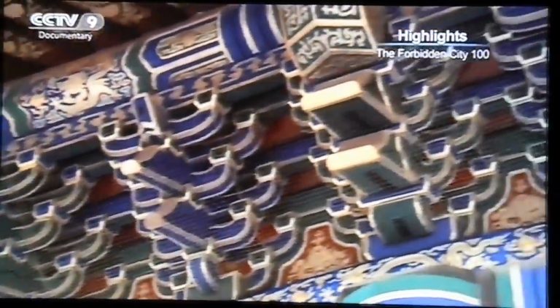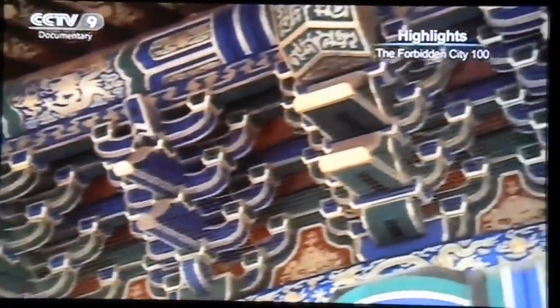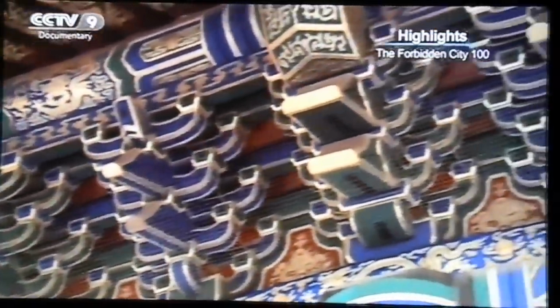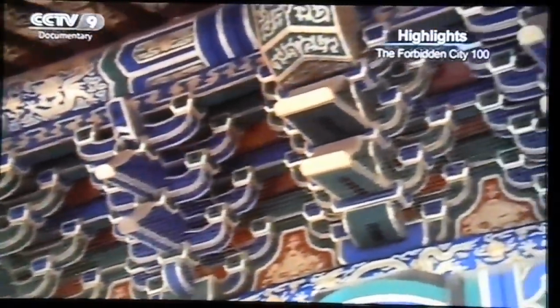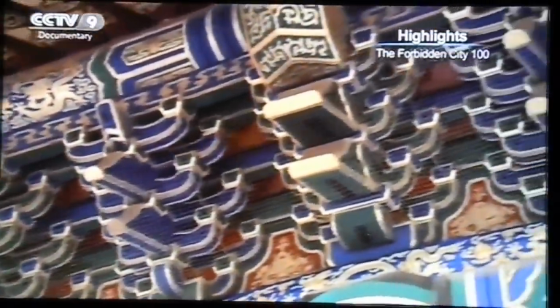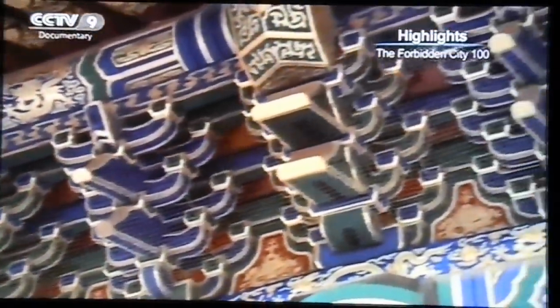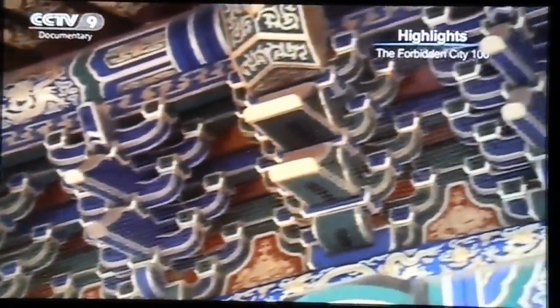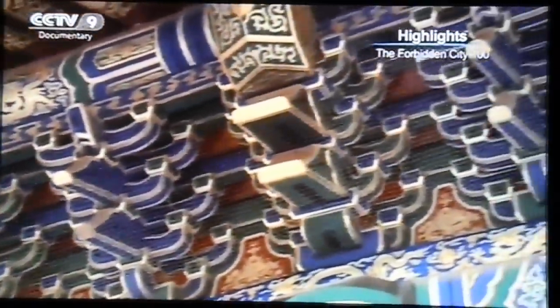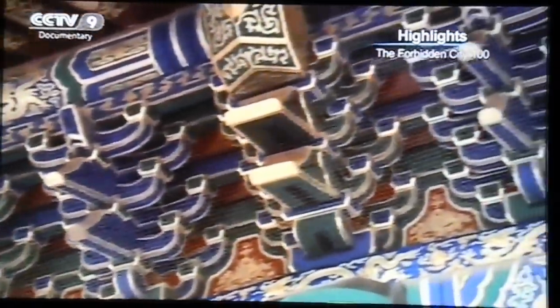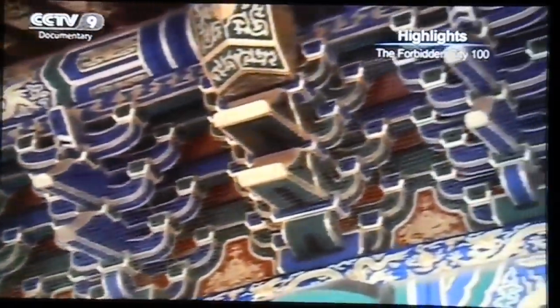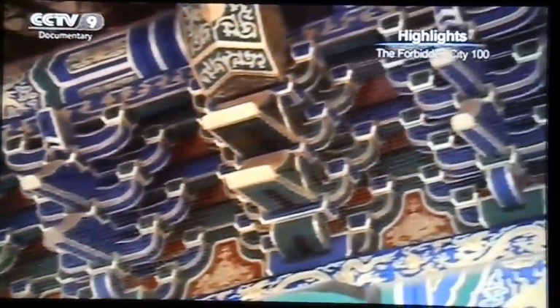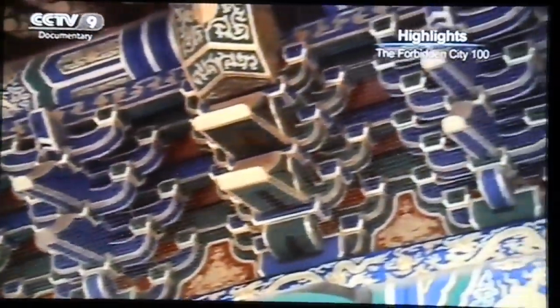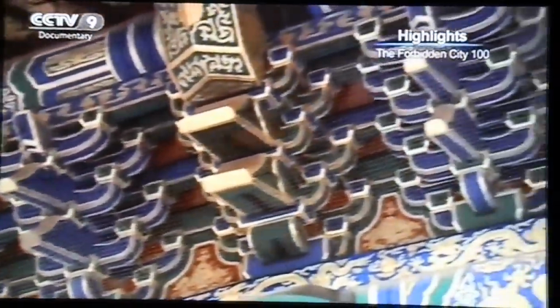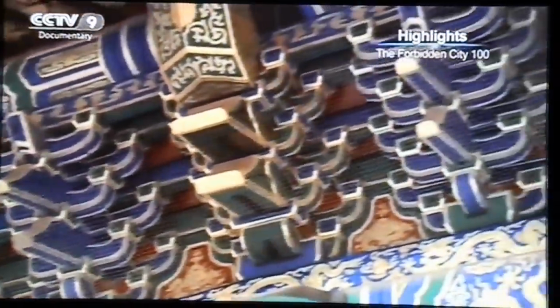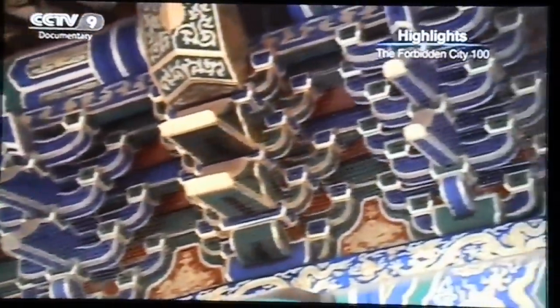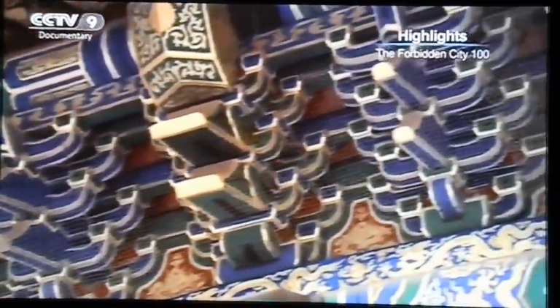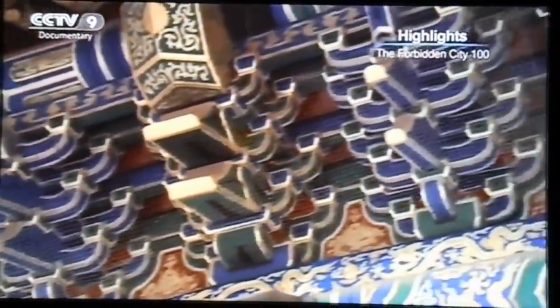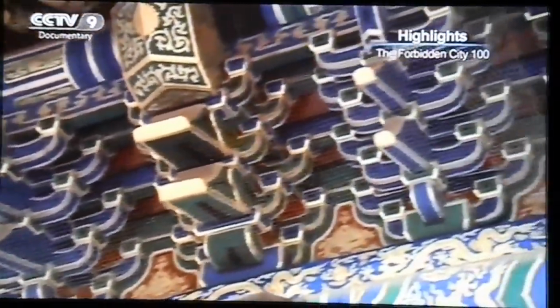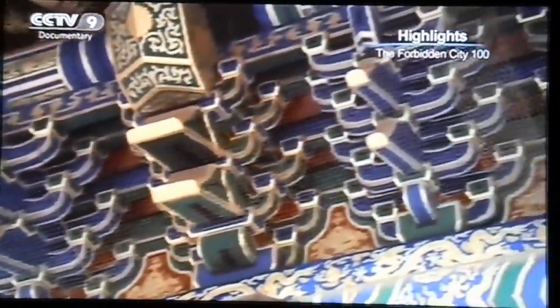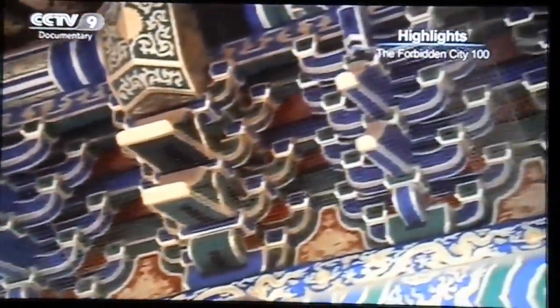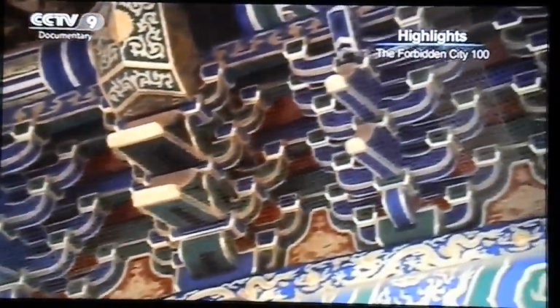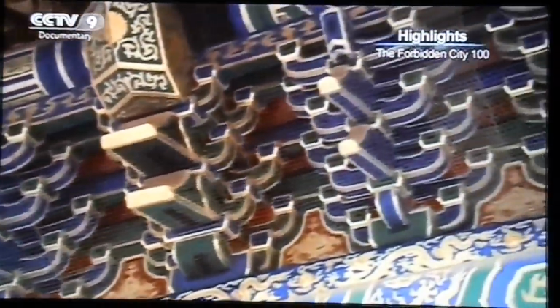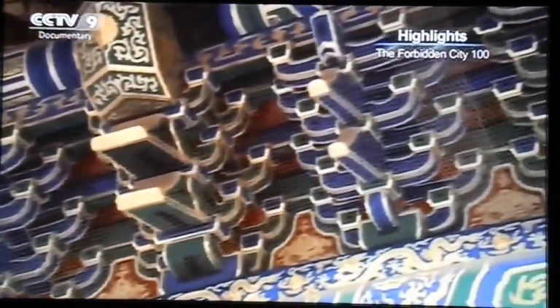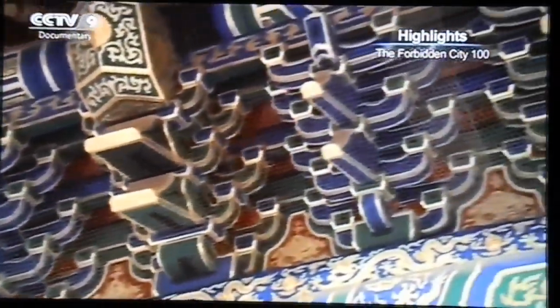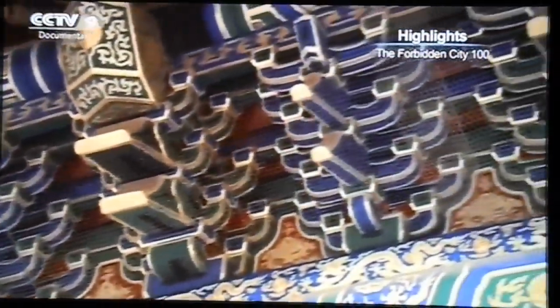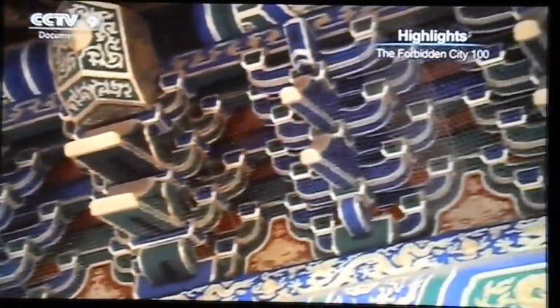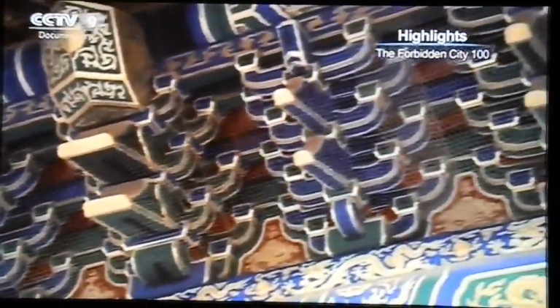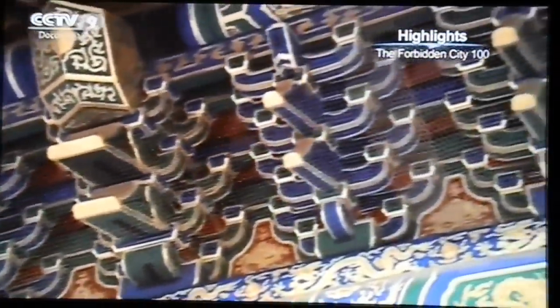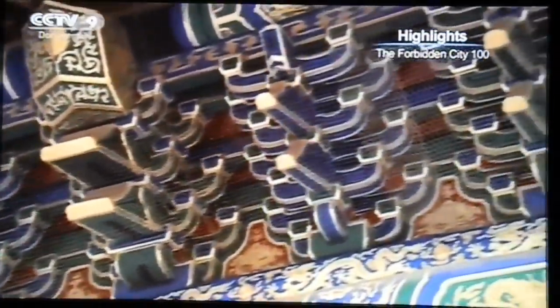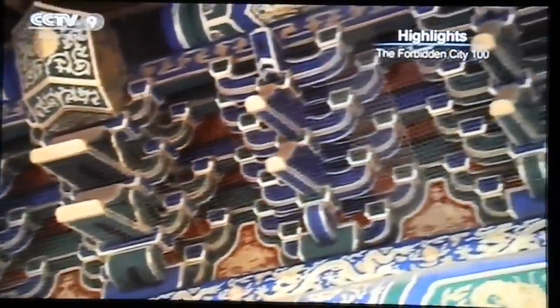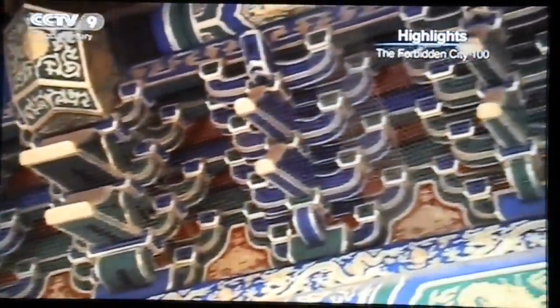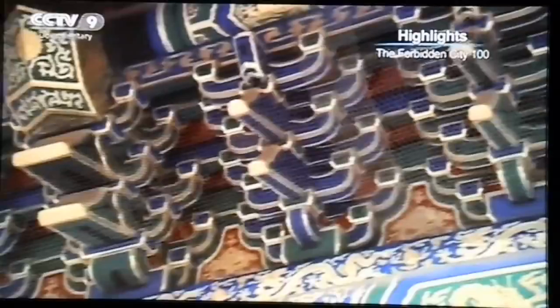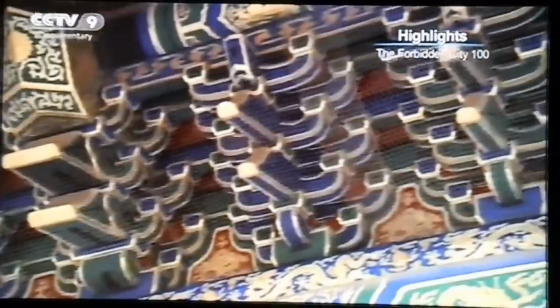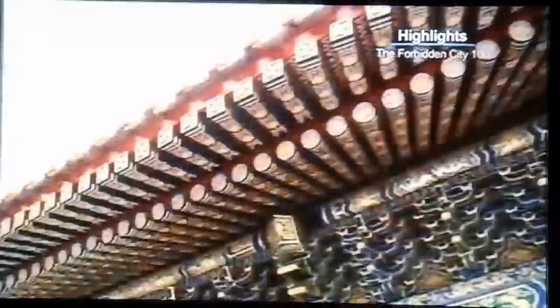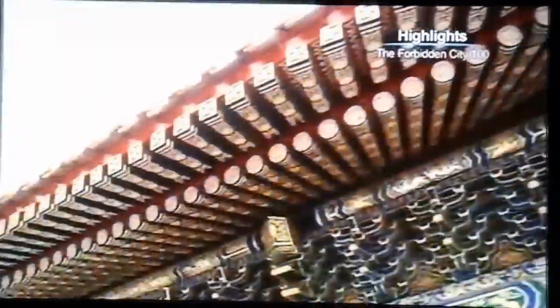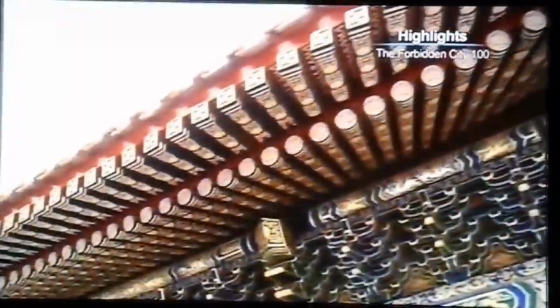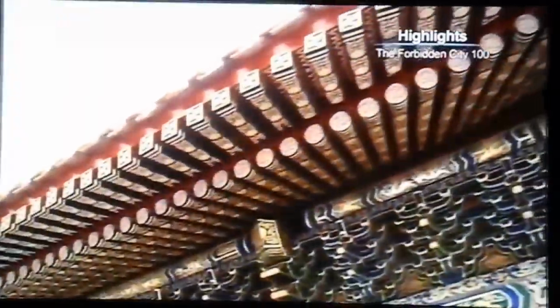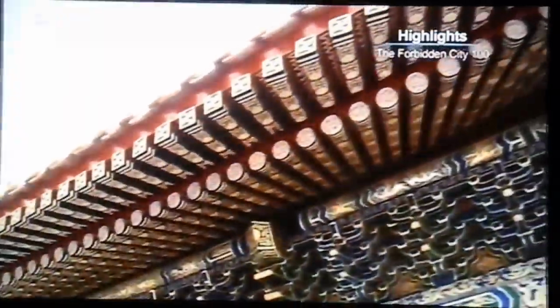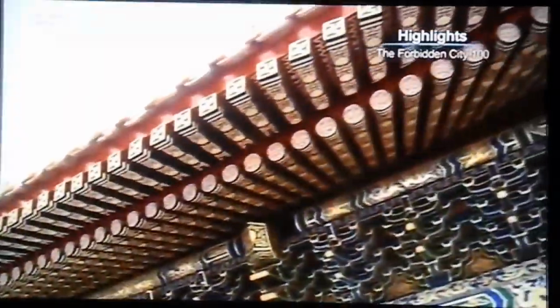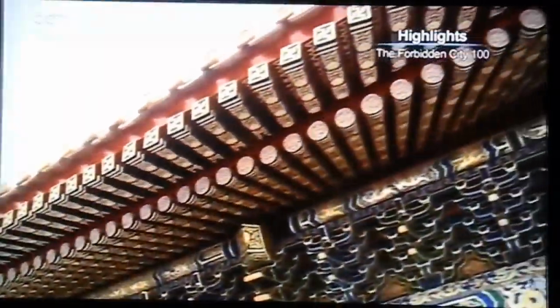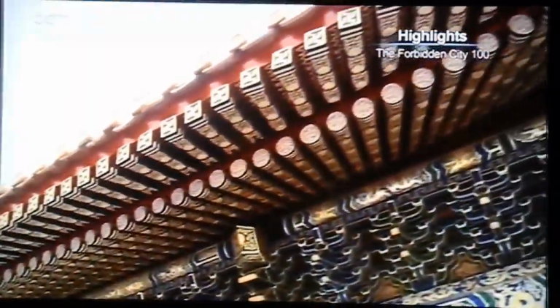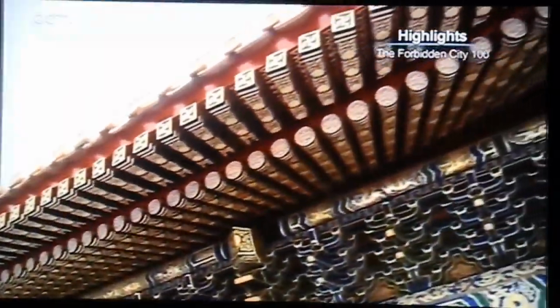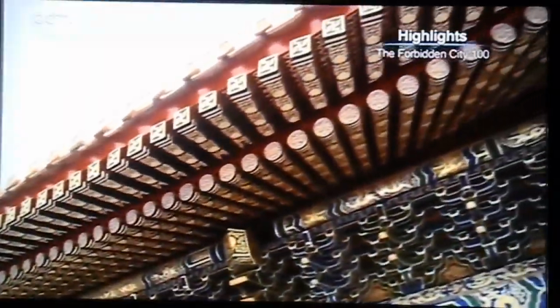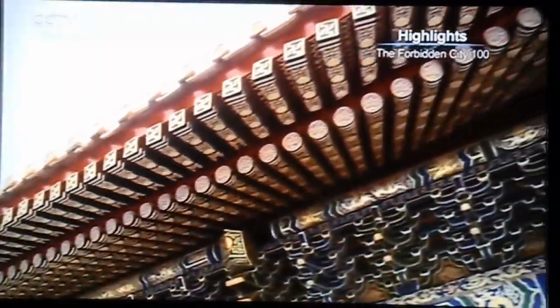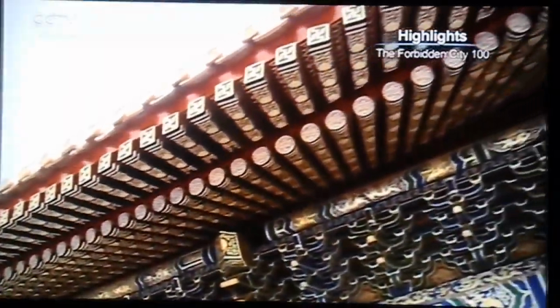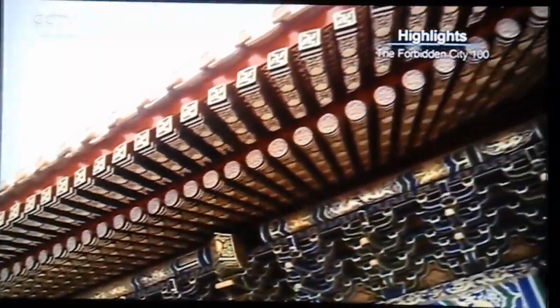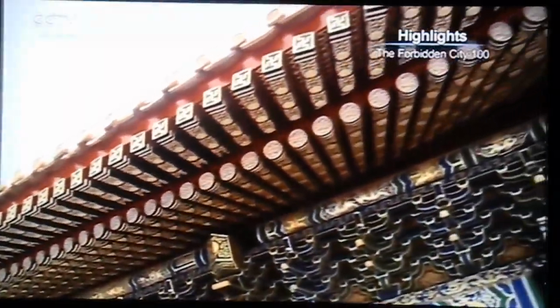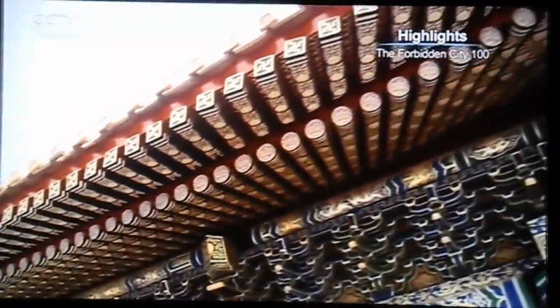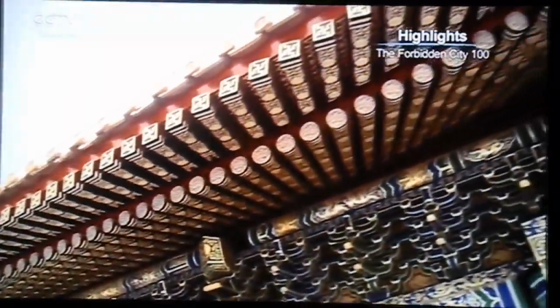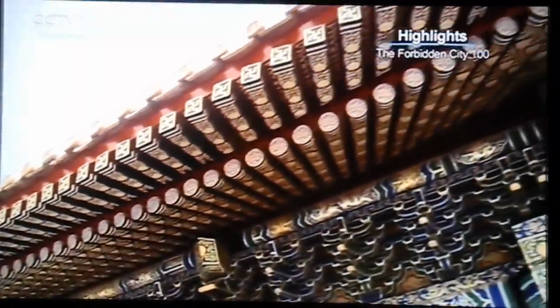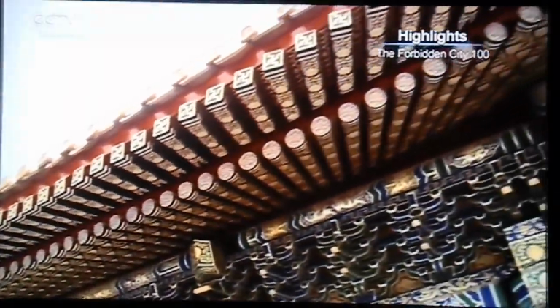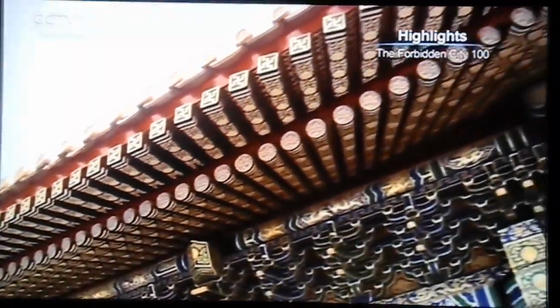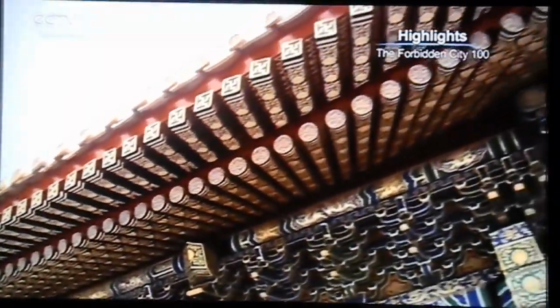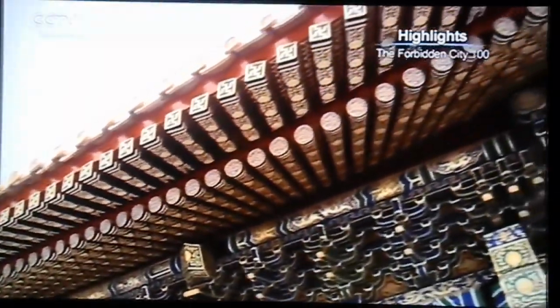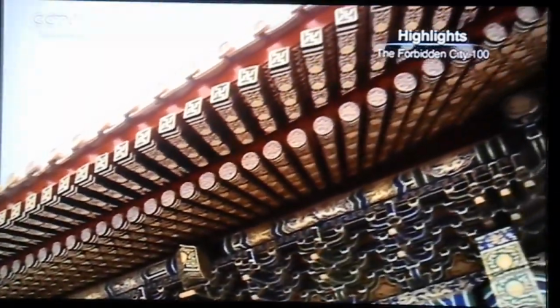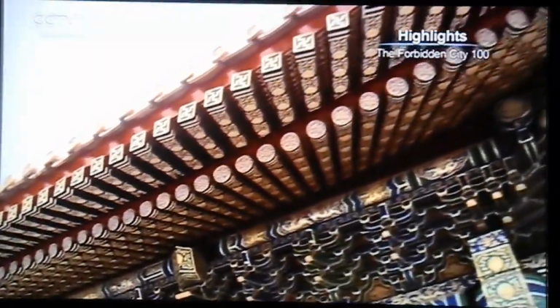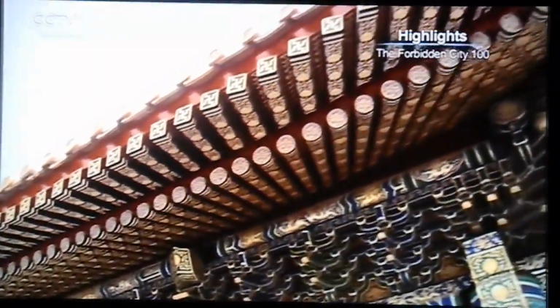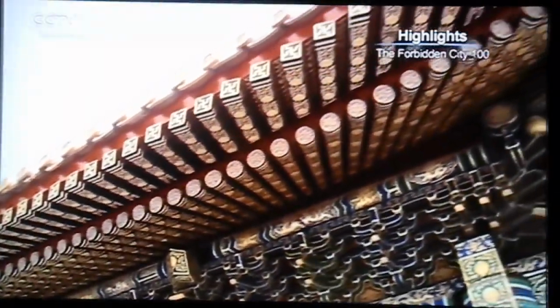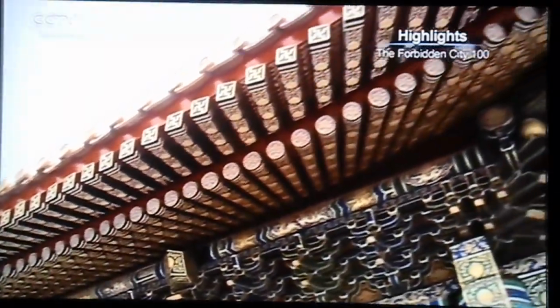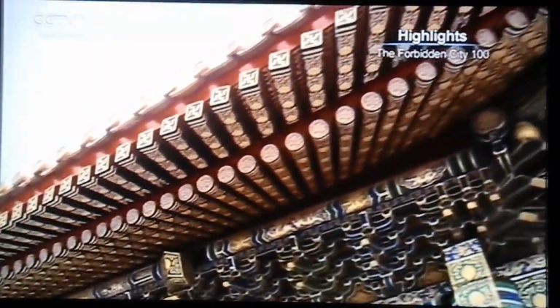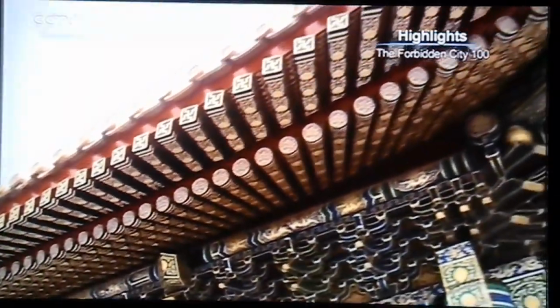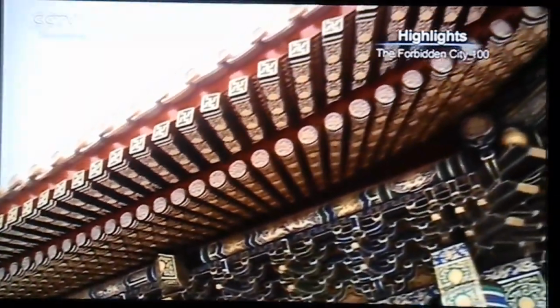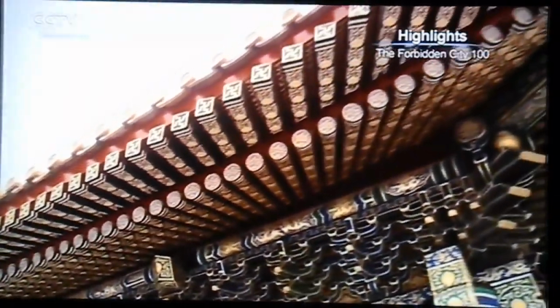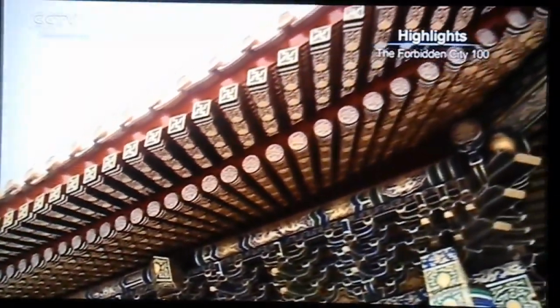The number of corbels is a criterion for assessing a building. The more corbels, the better the building.